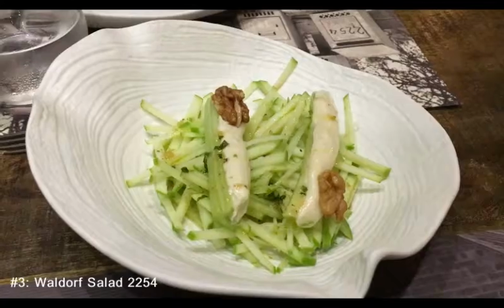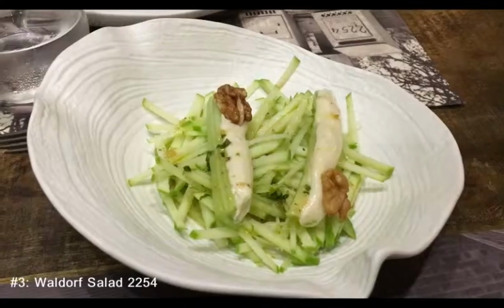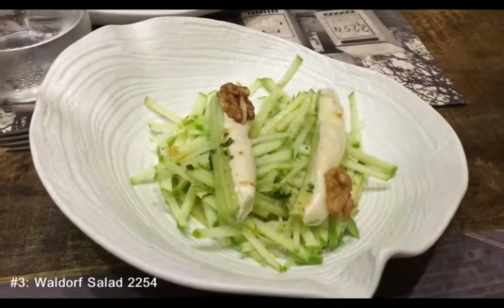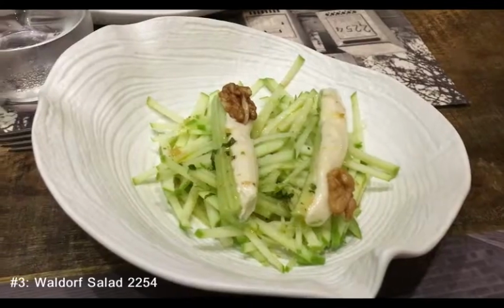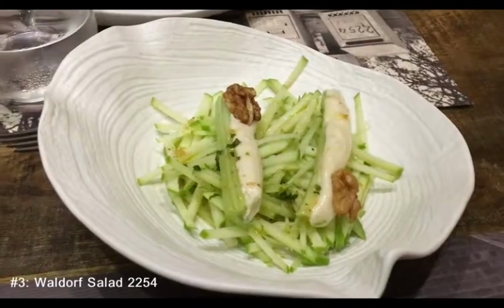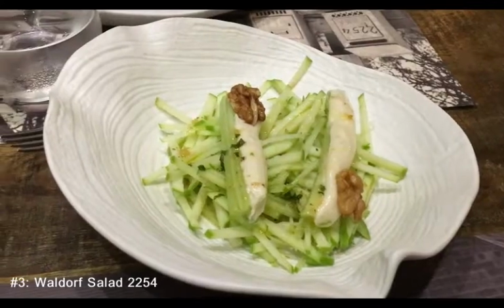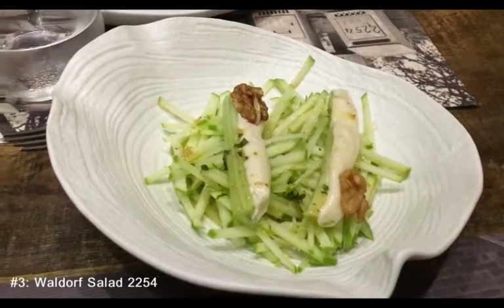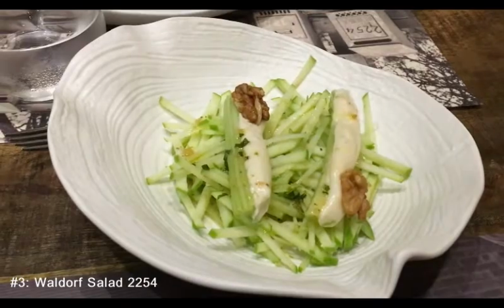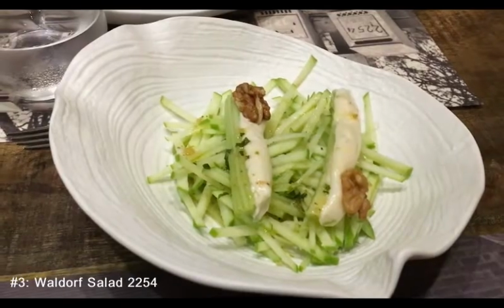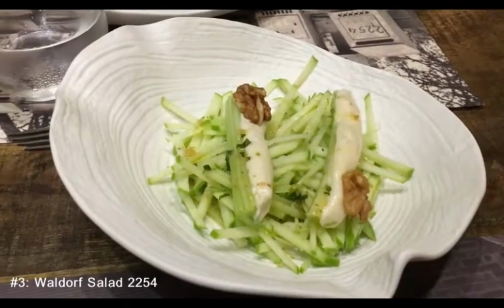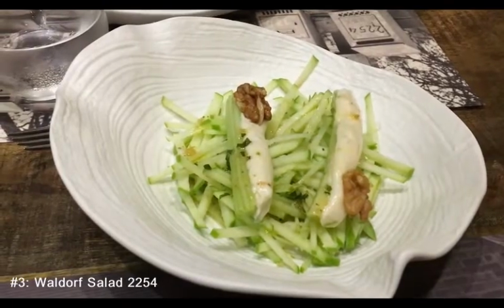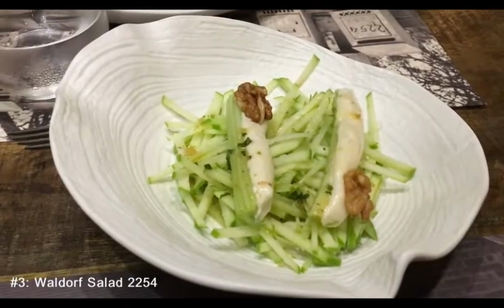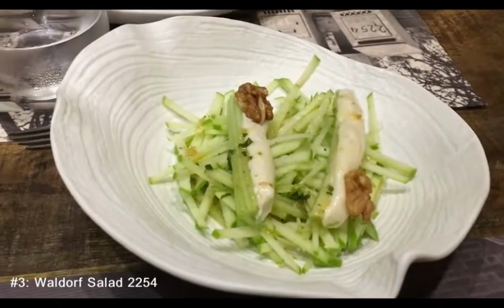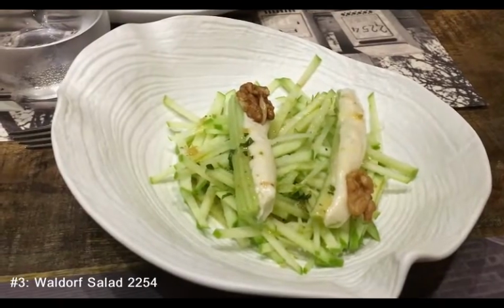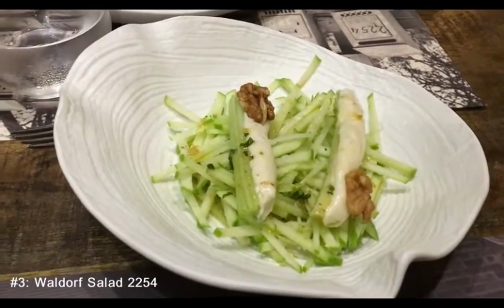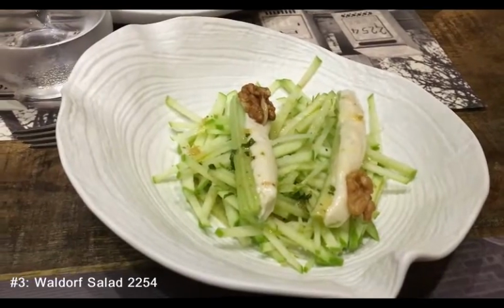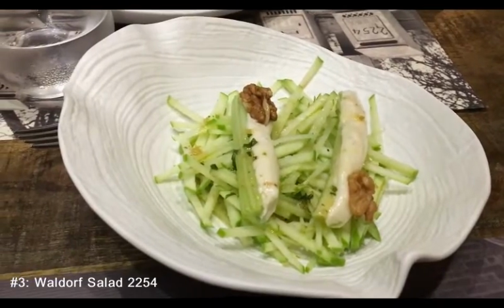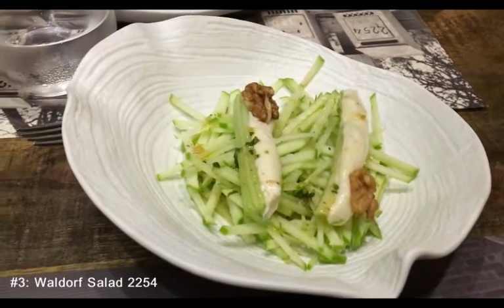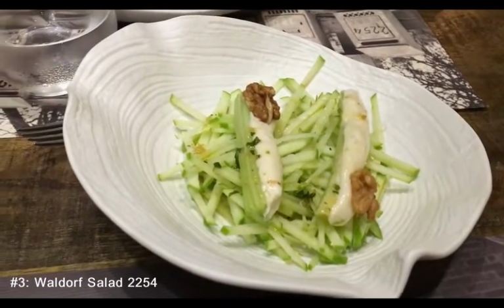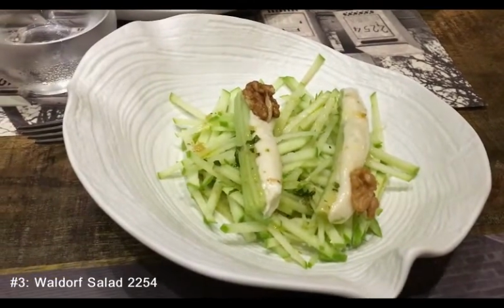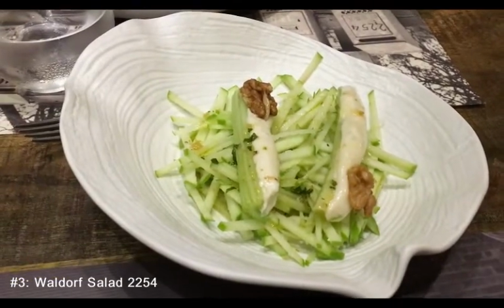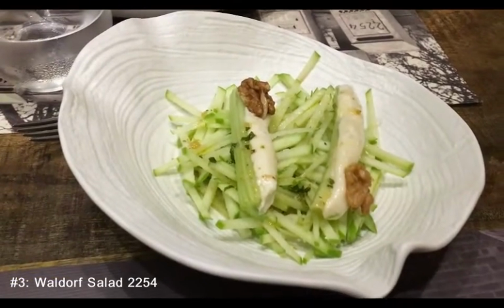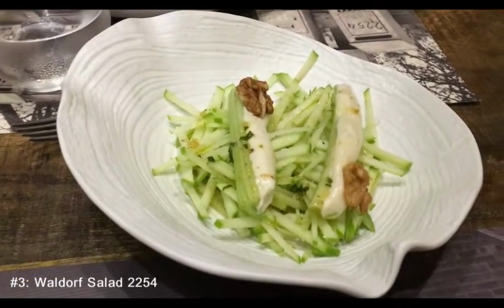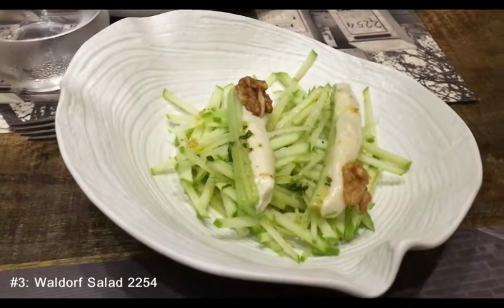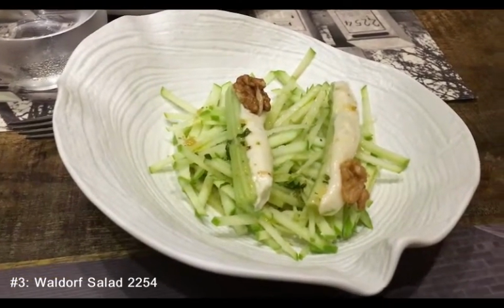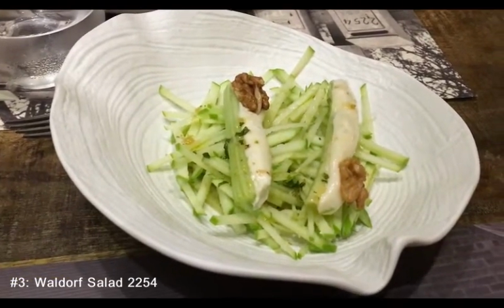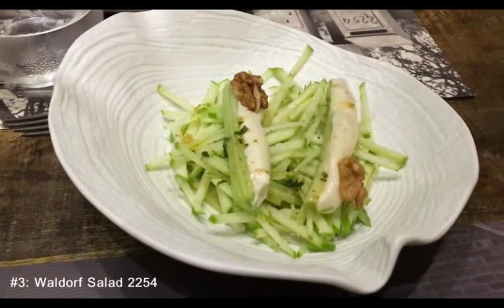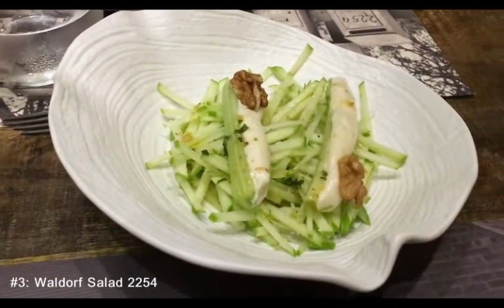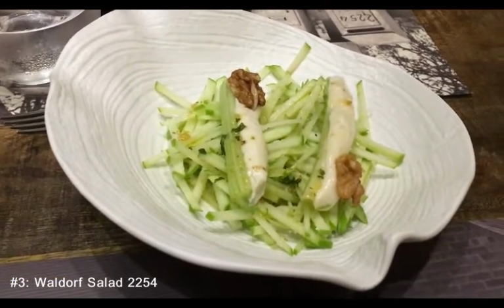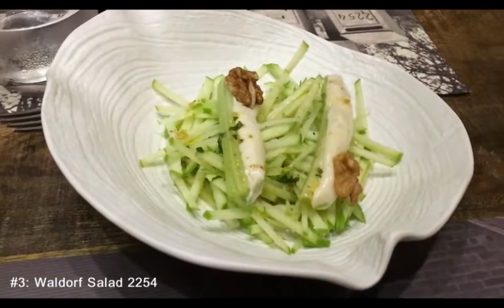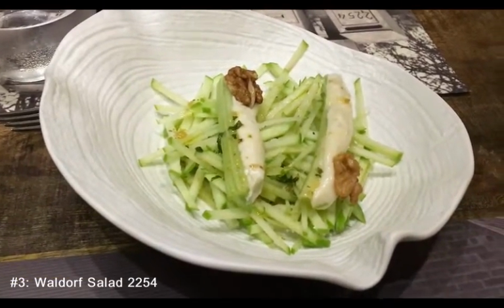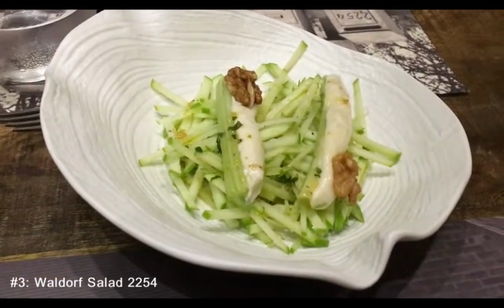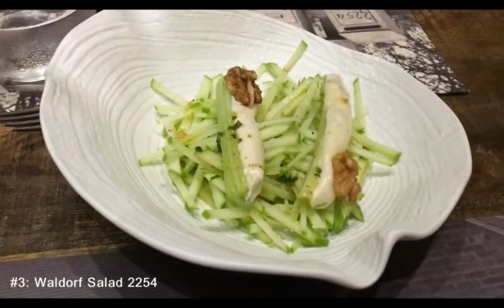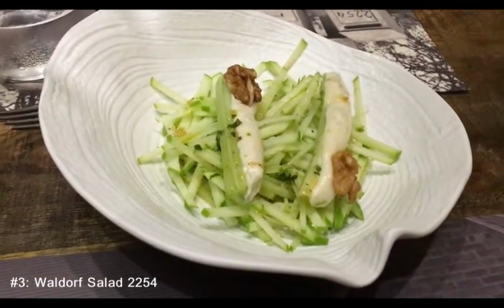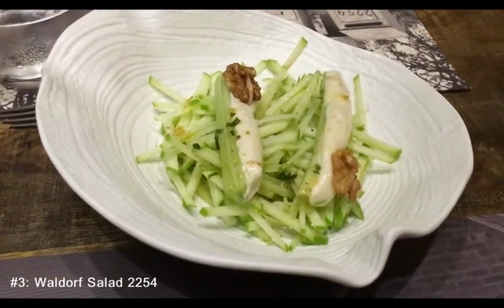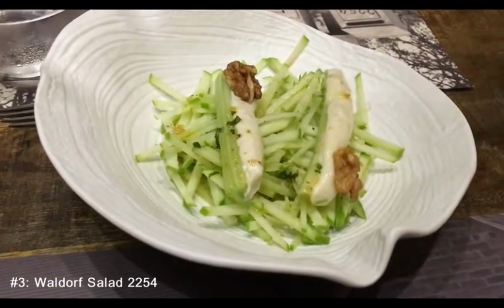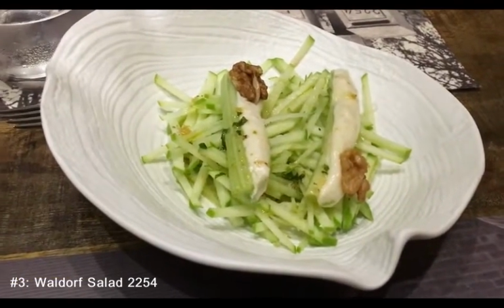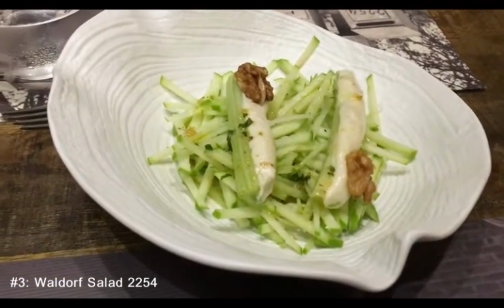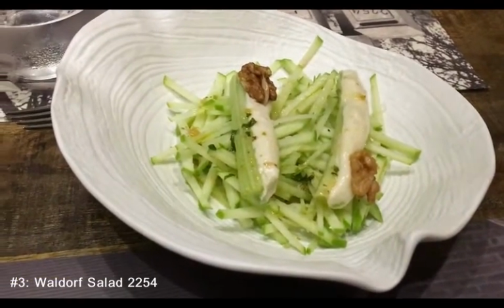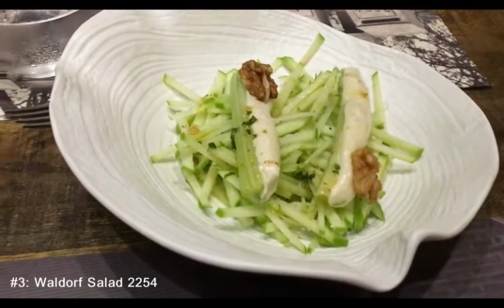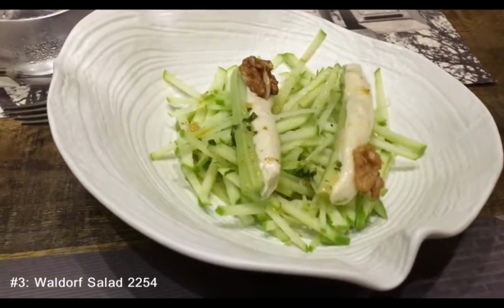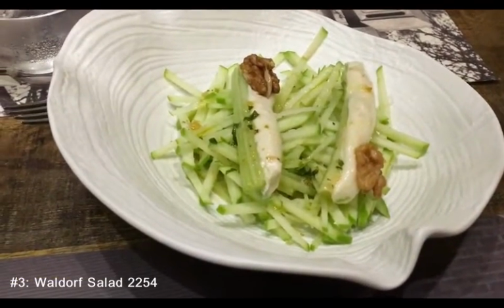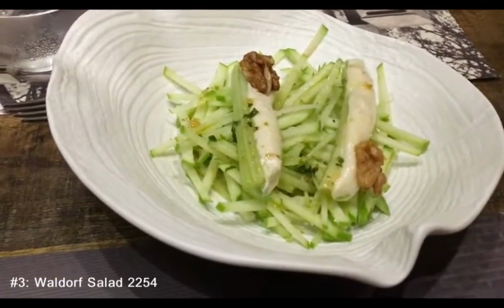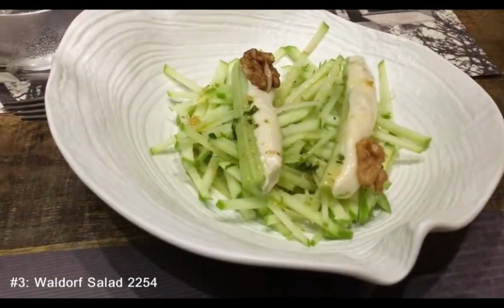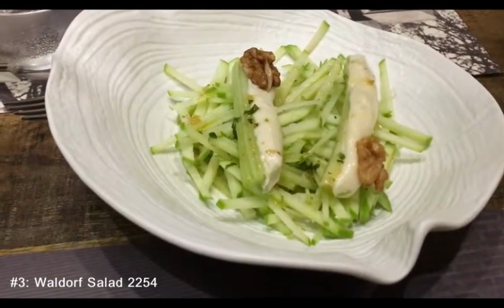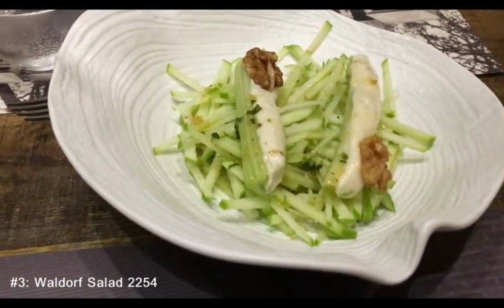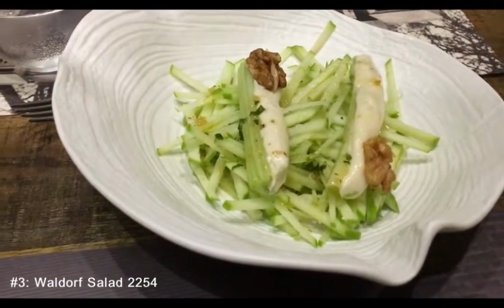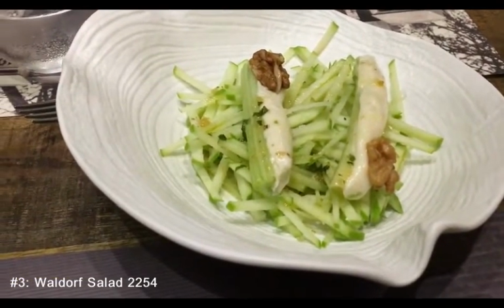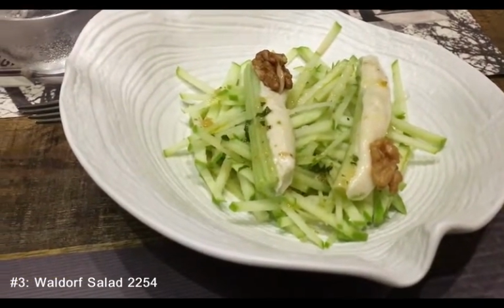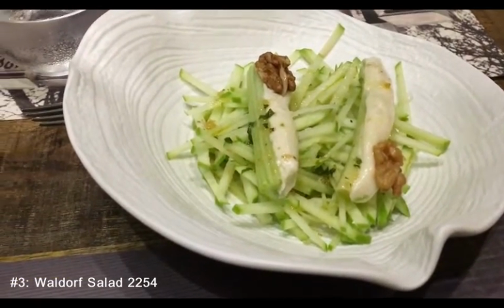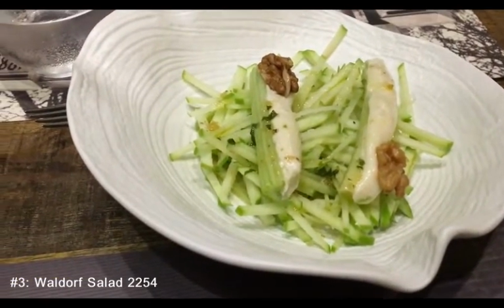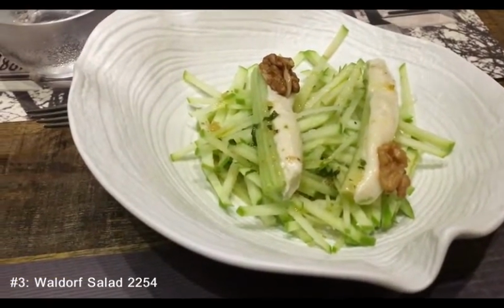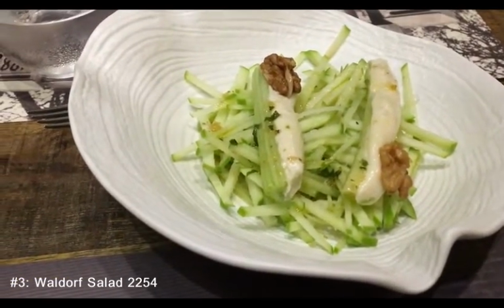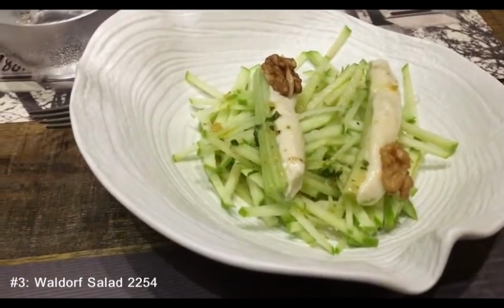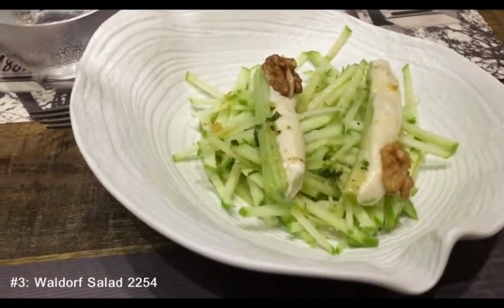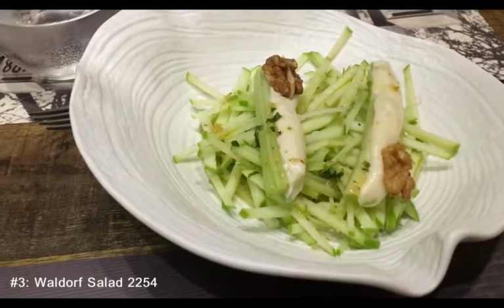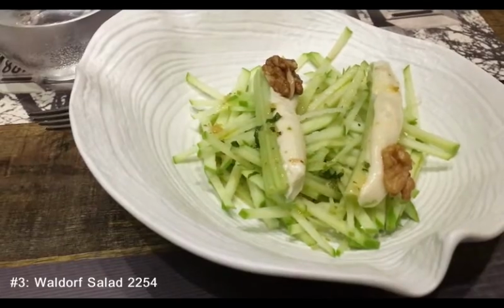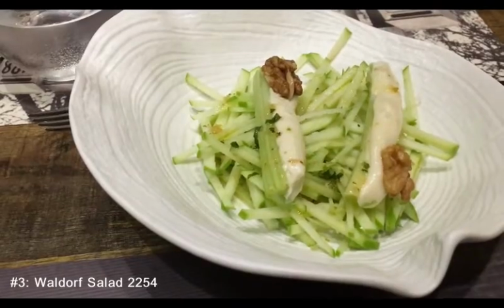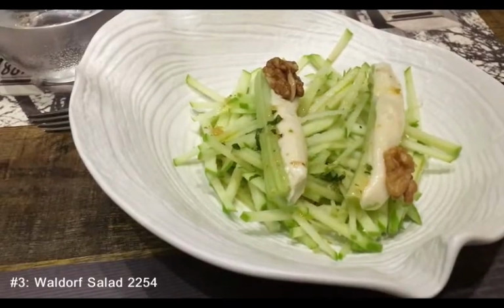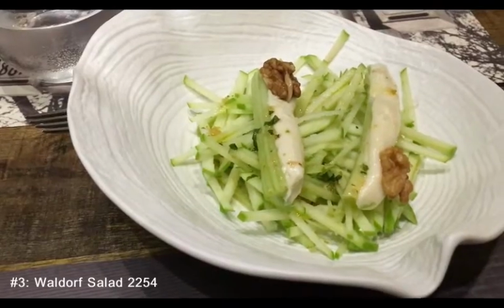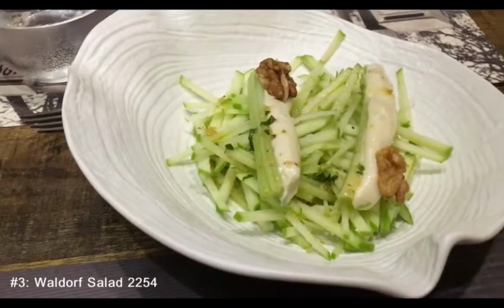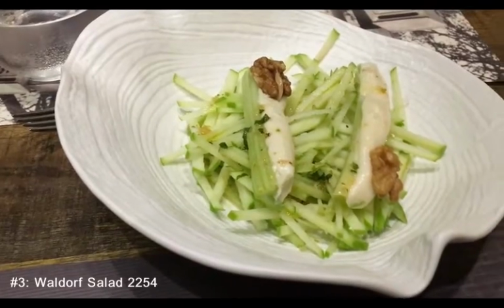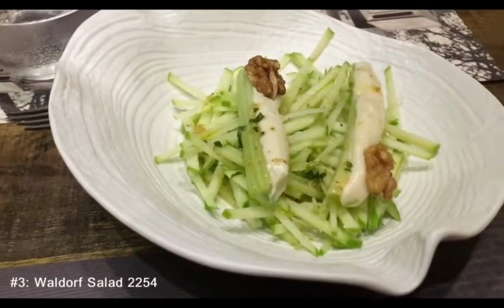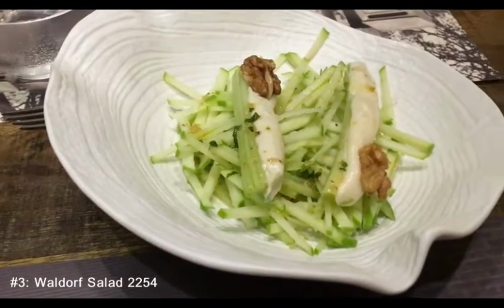Course number three, and the last of the appetizers: the Waldorf salad with cheese, apples, and nuts.